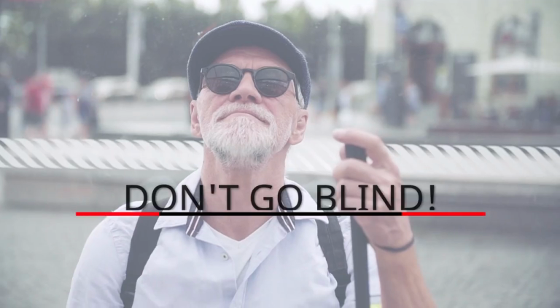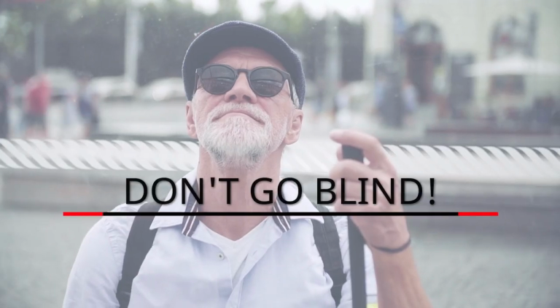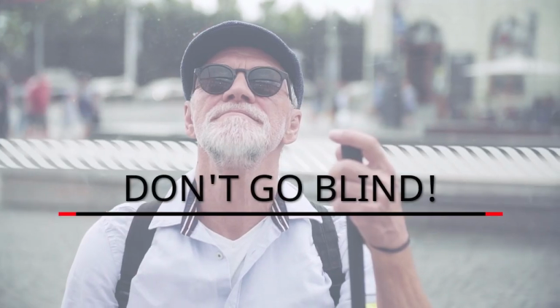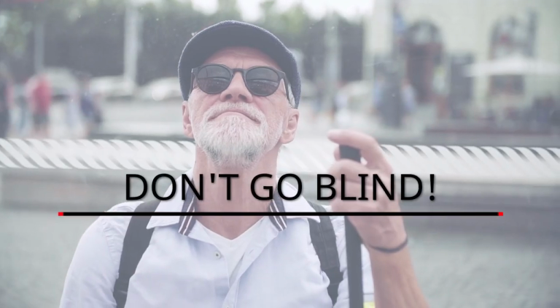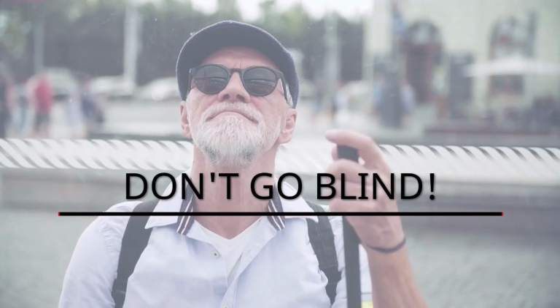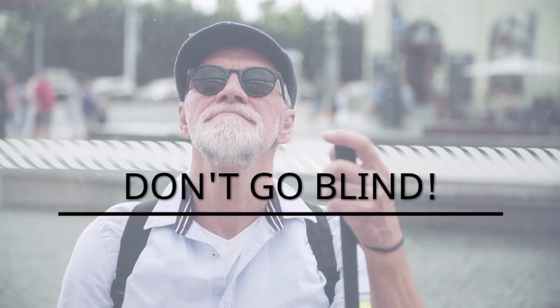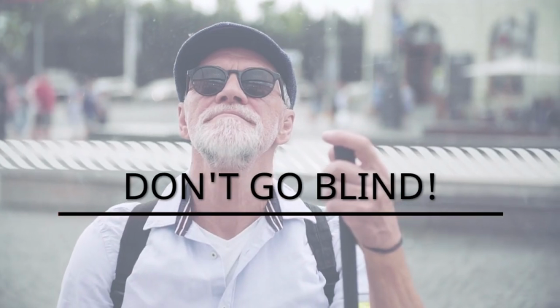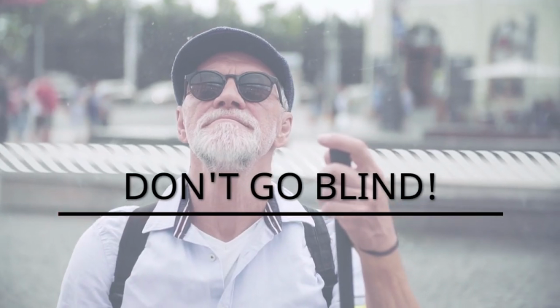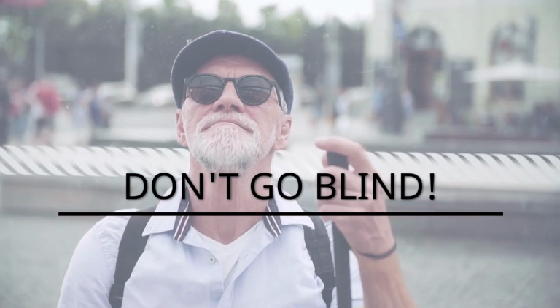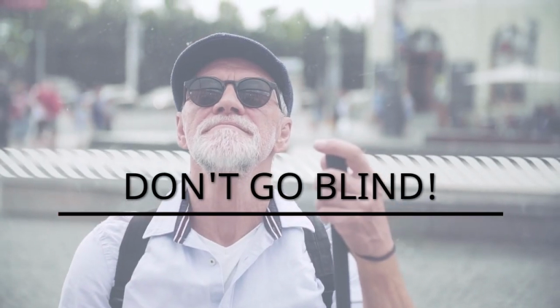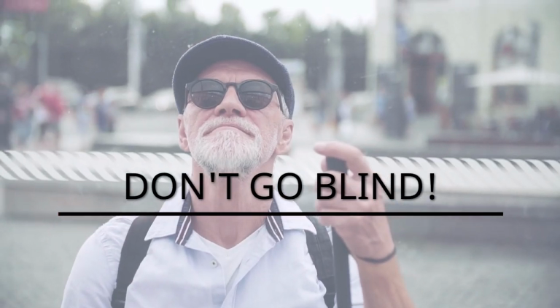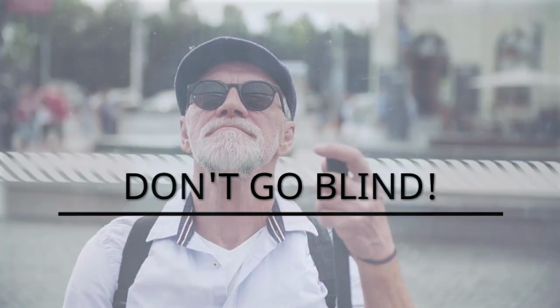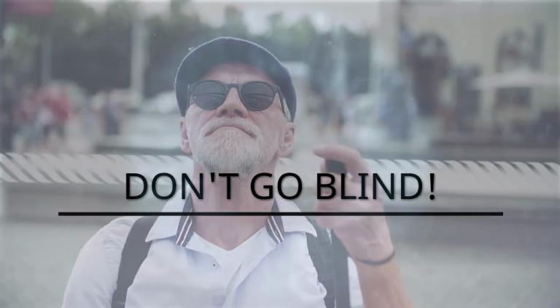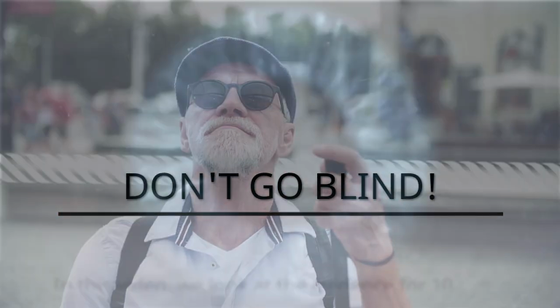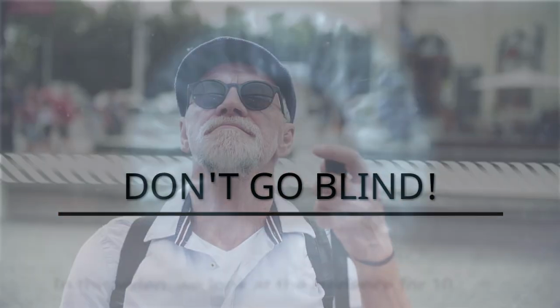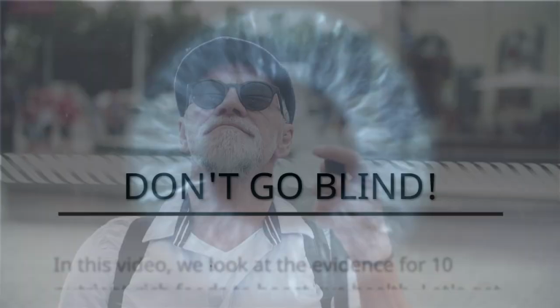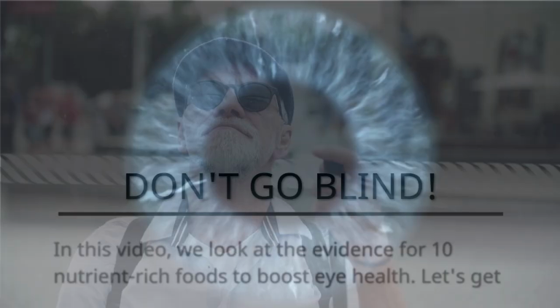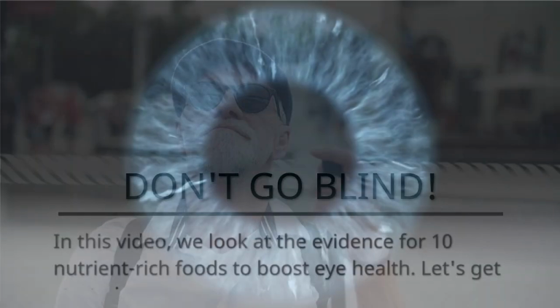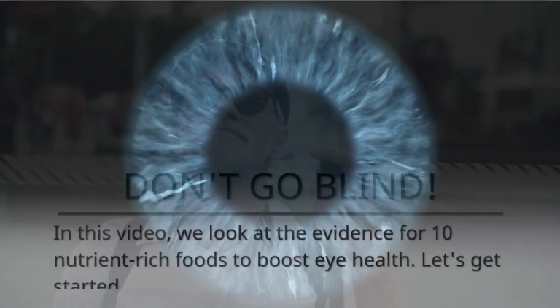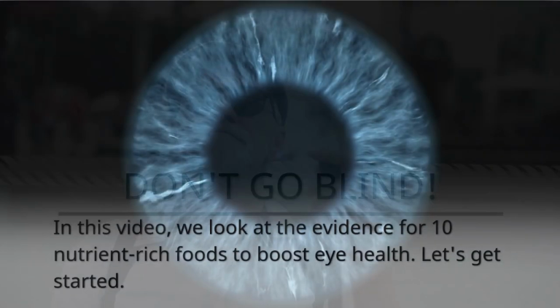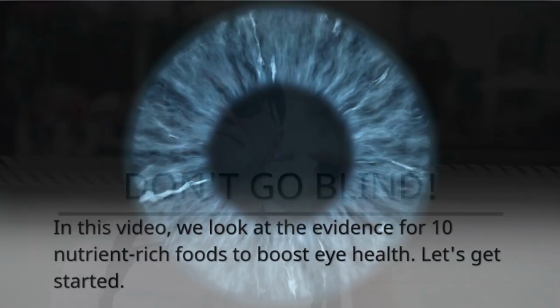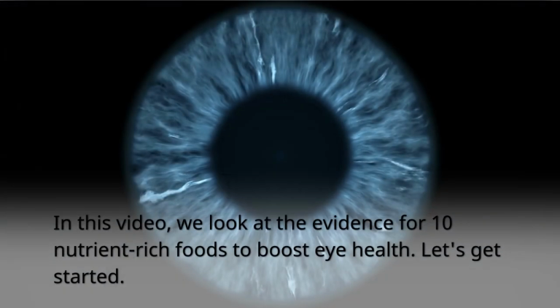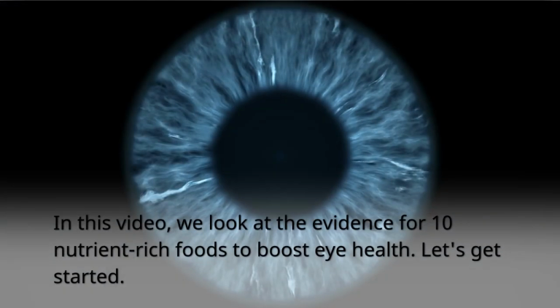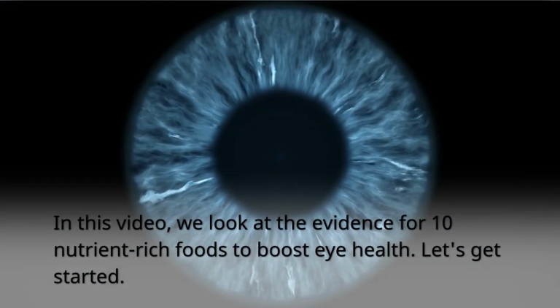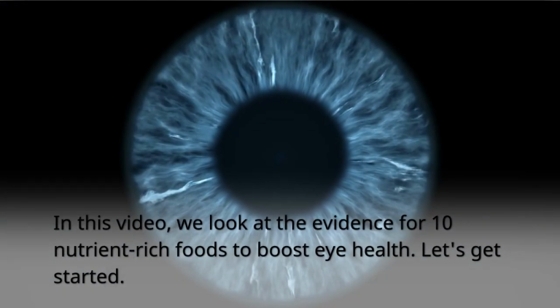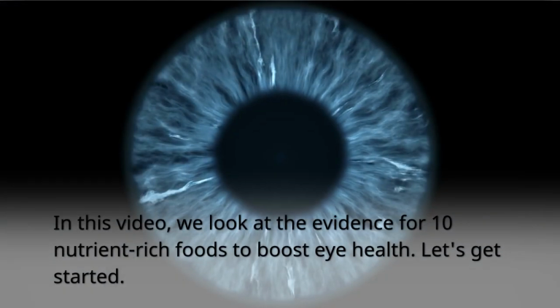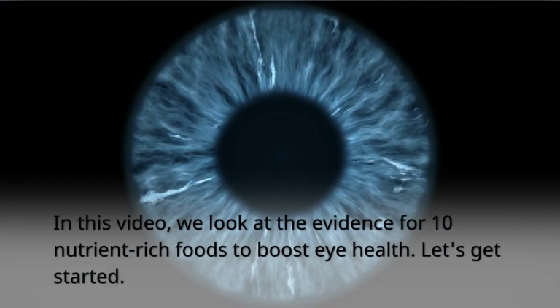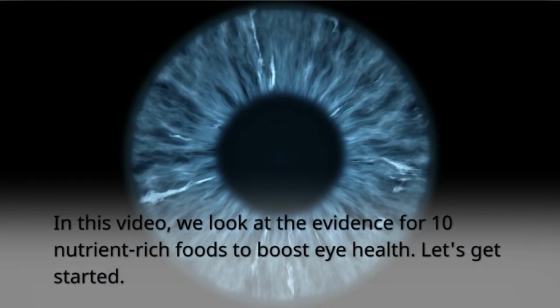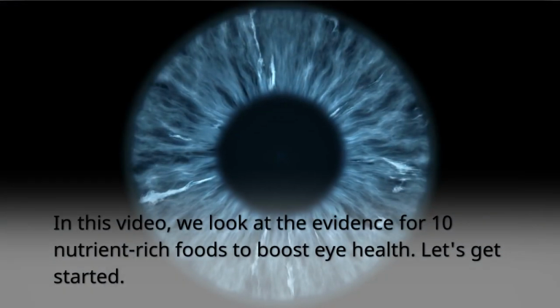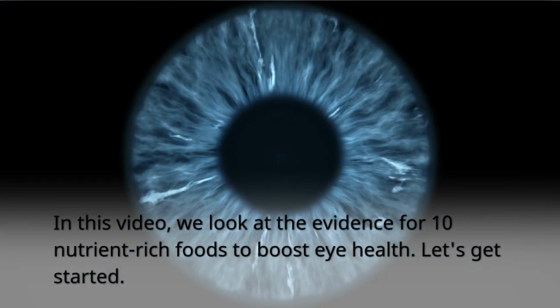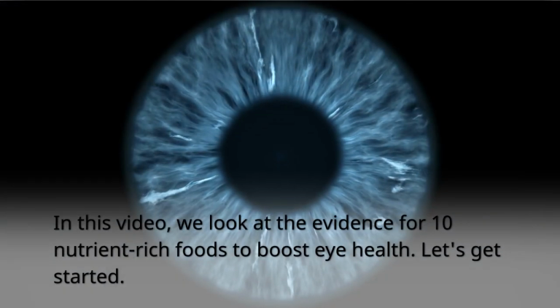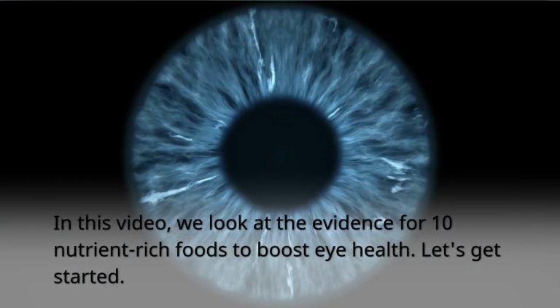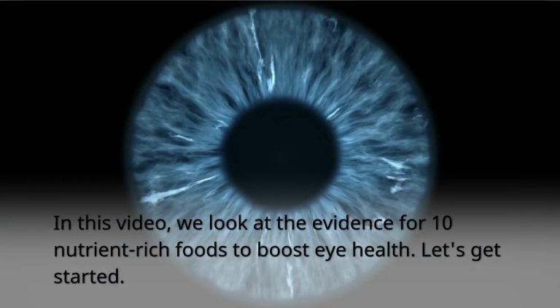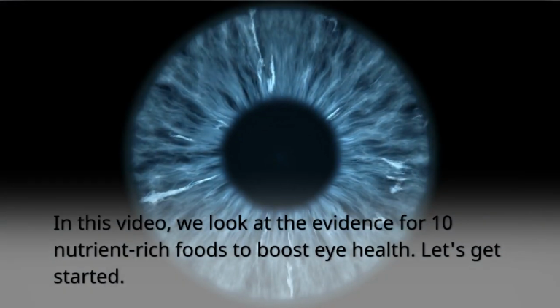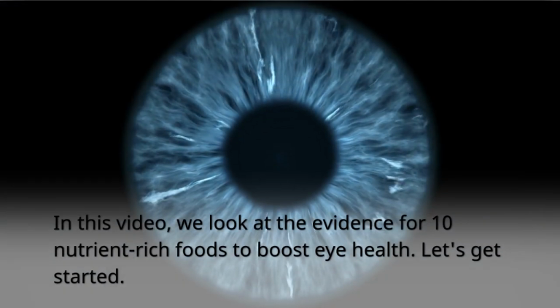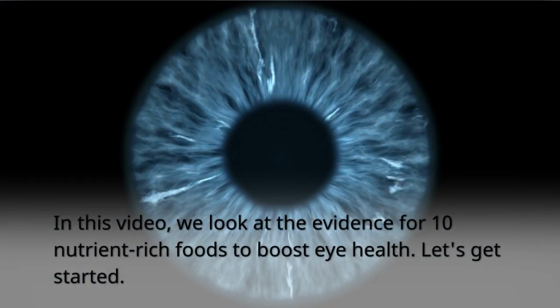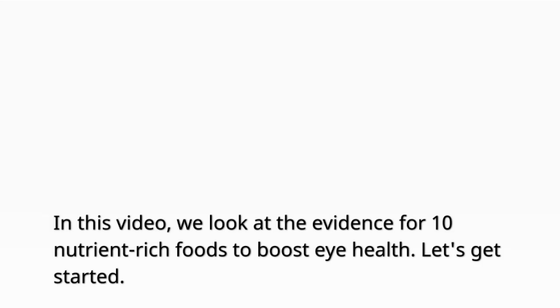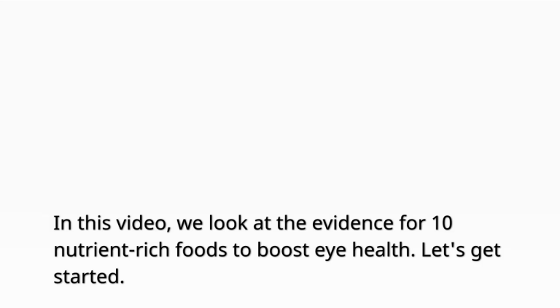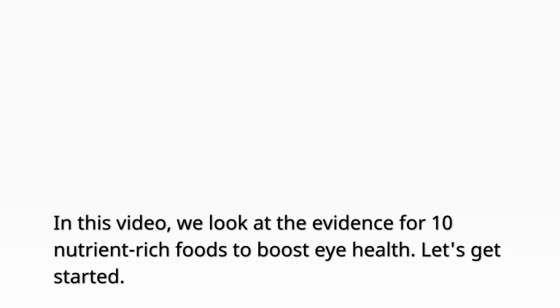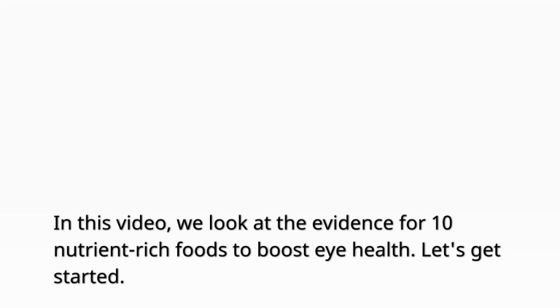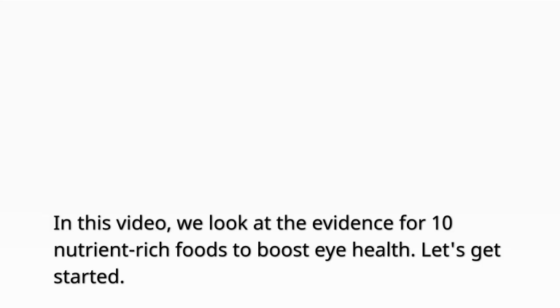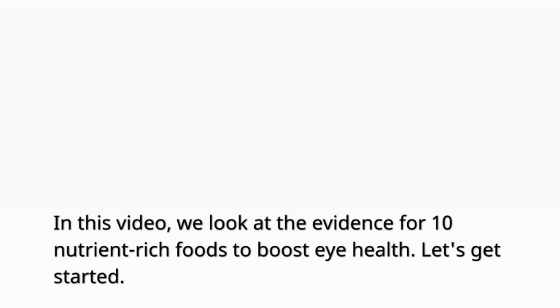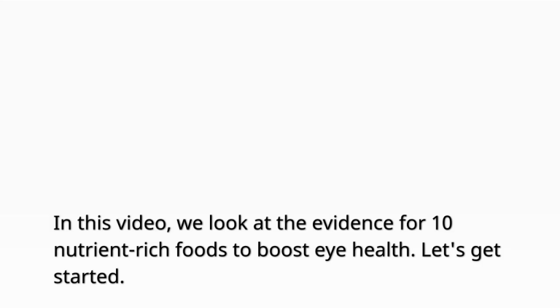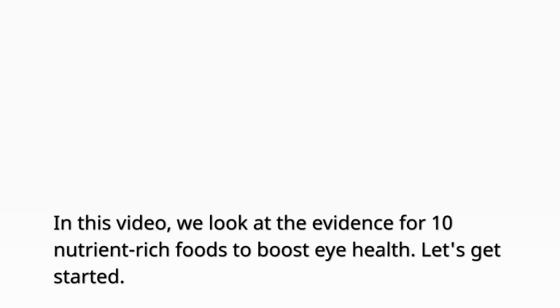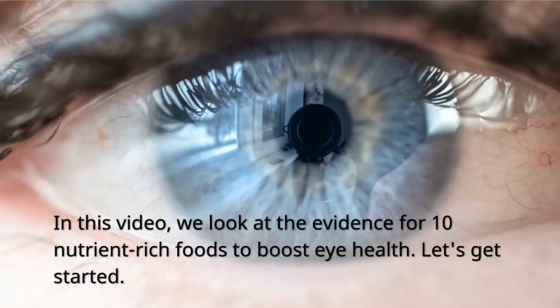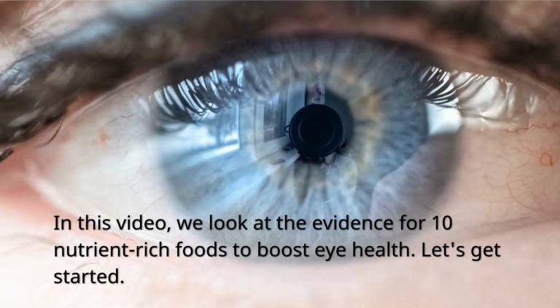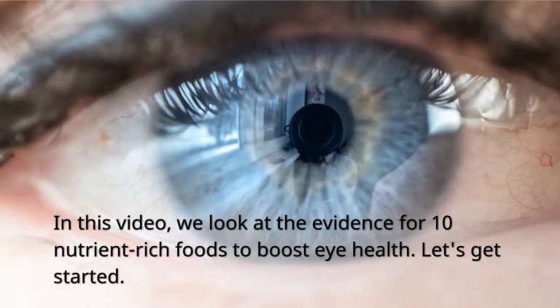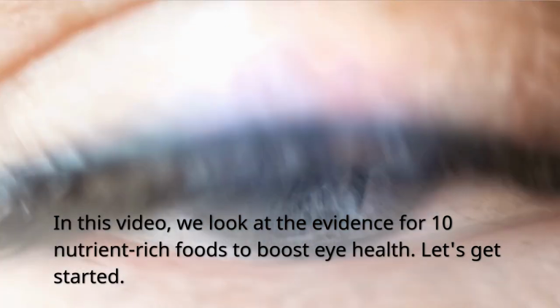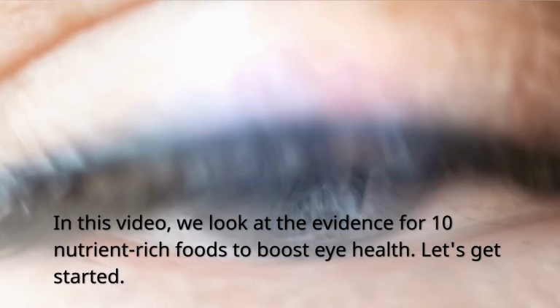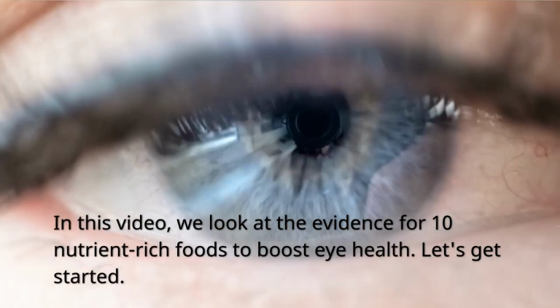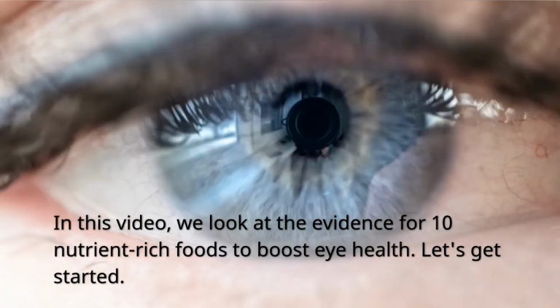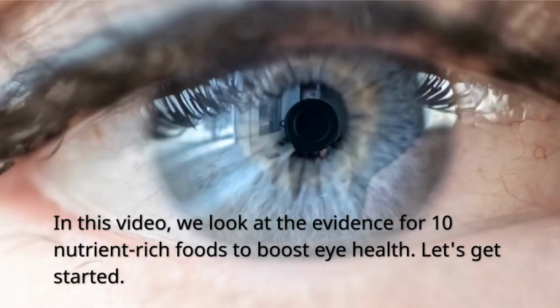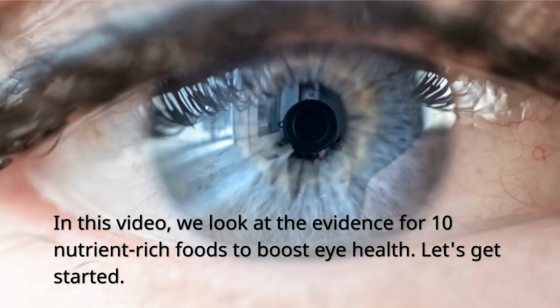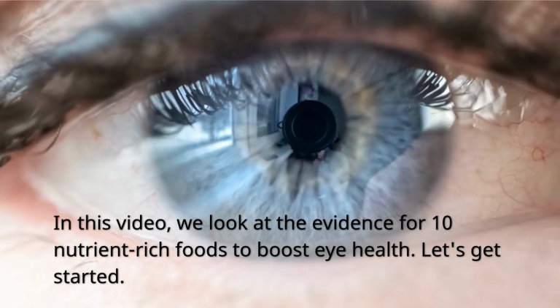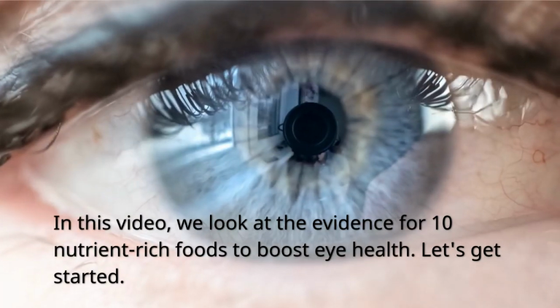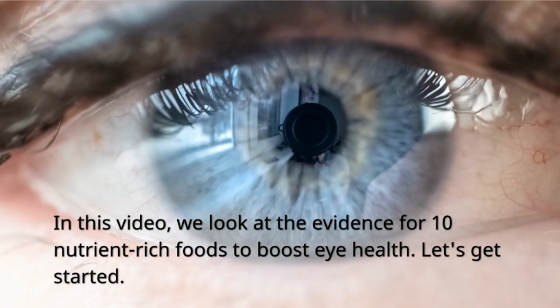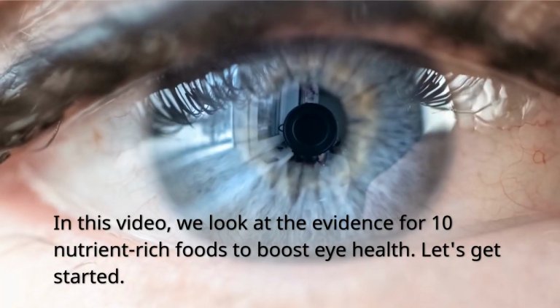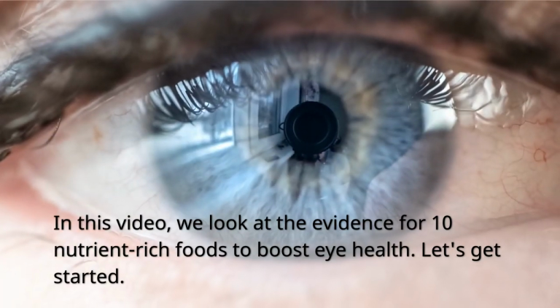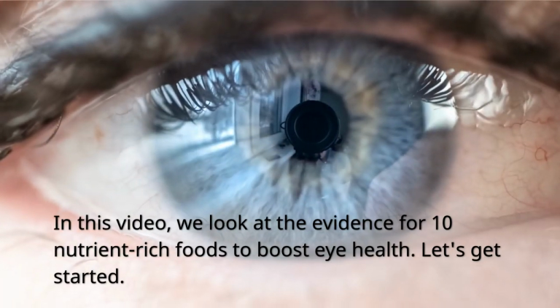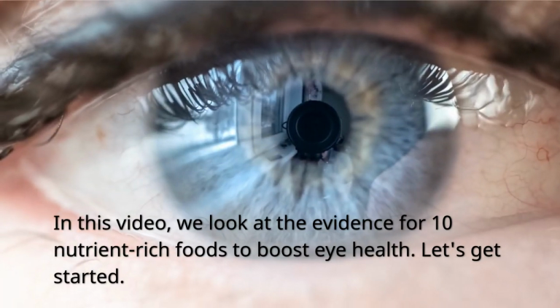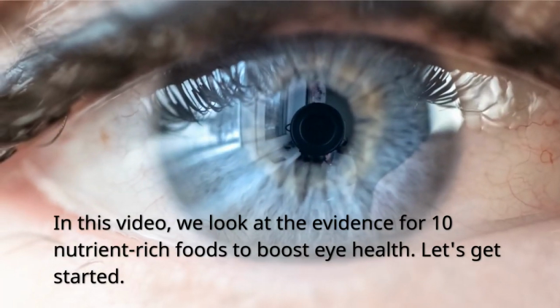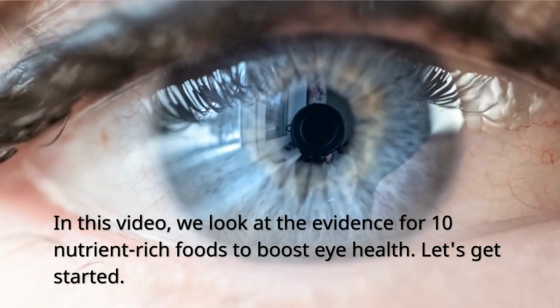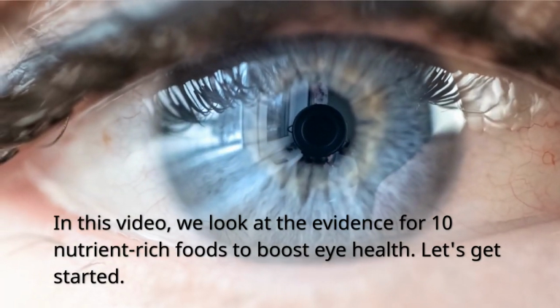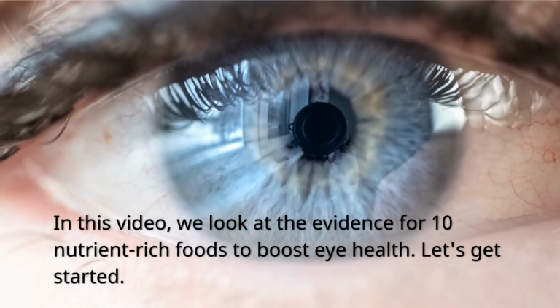Don't go blind. In this video, we look at the evidence for 10 nutrient-rich foods to boost eye health.